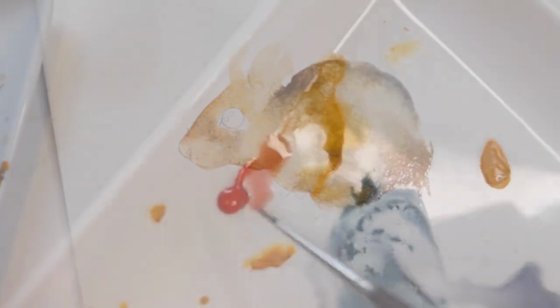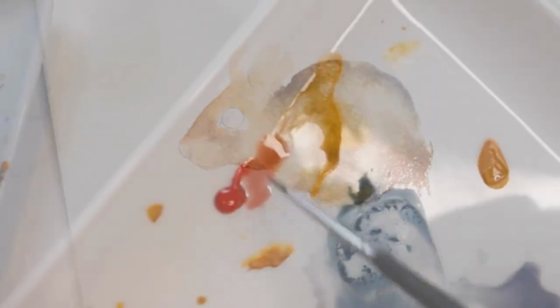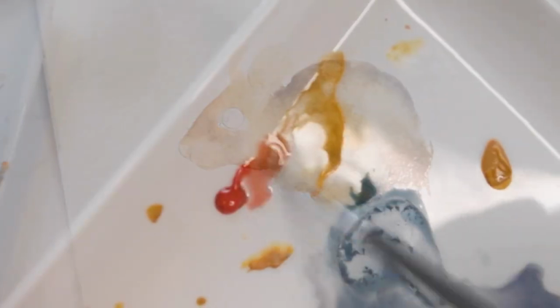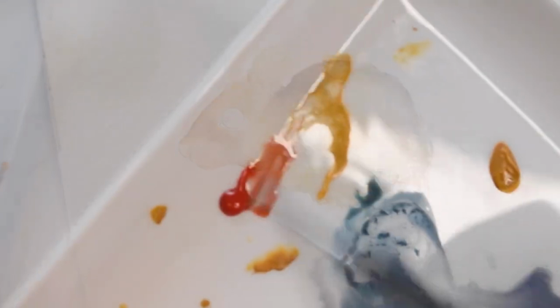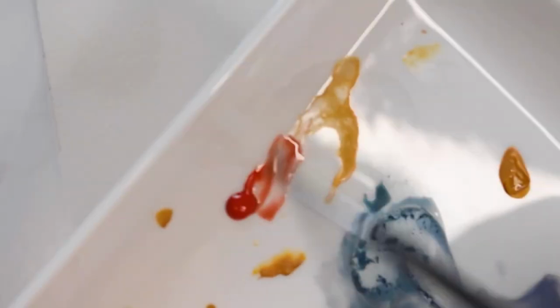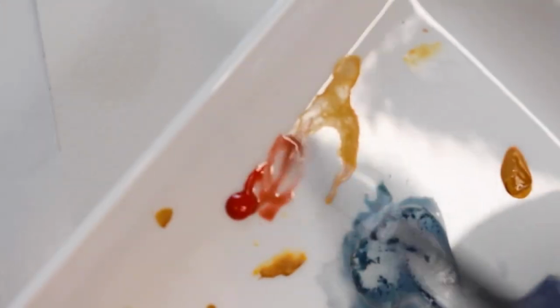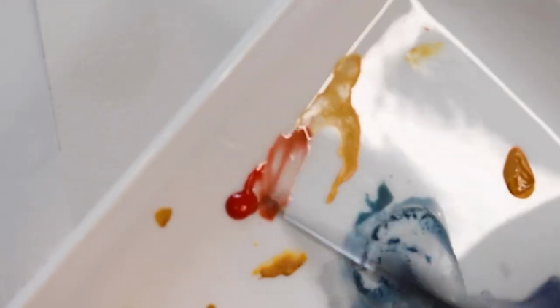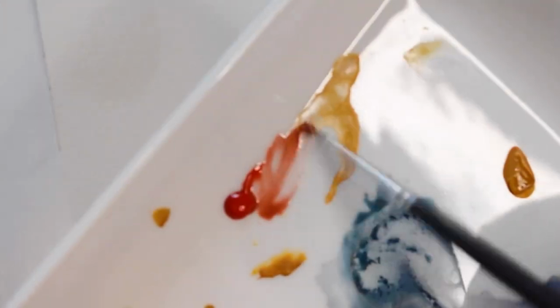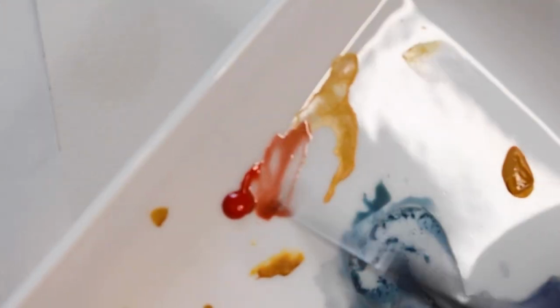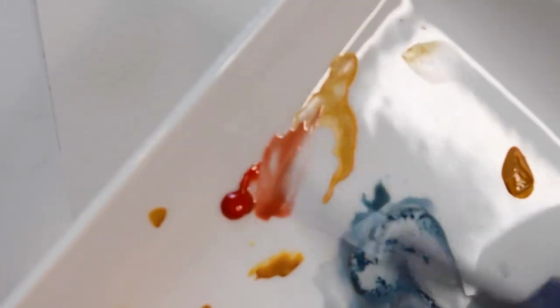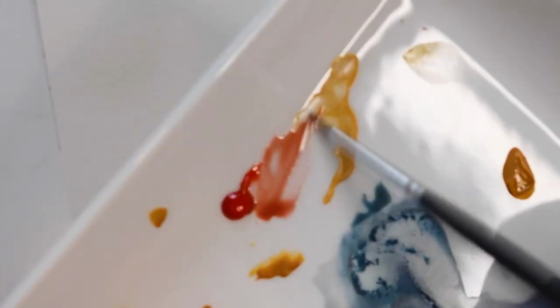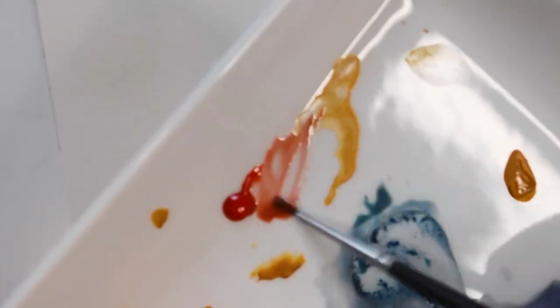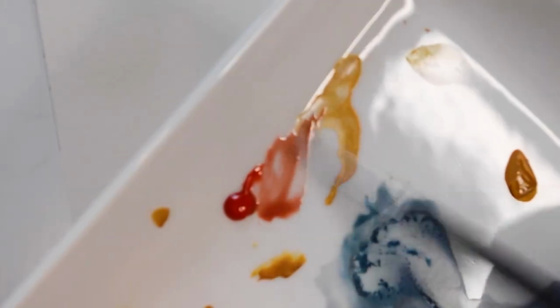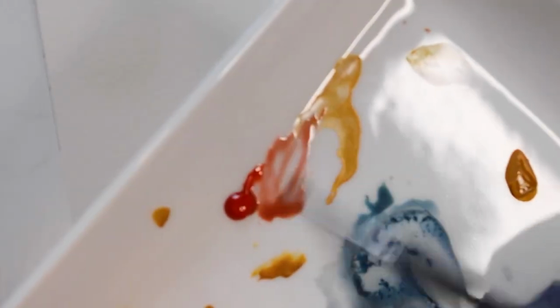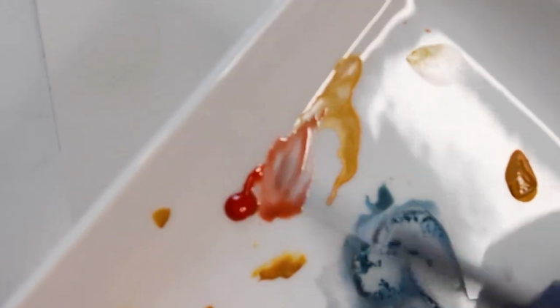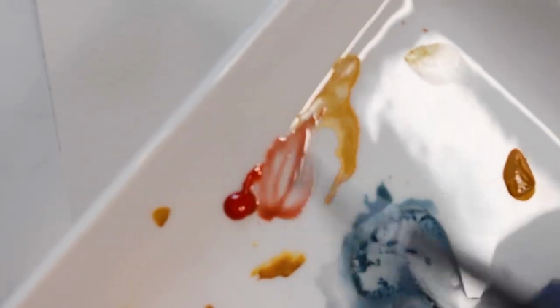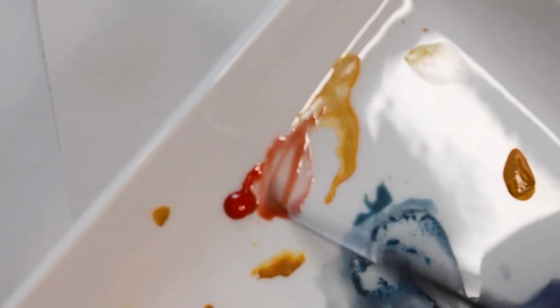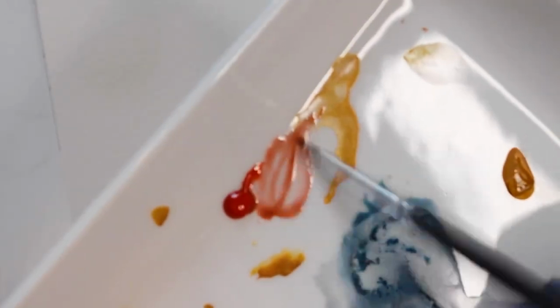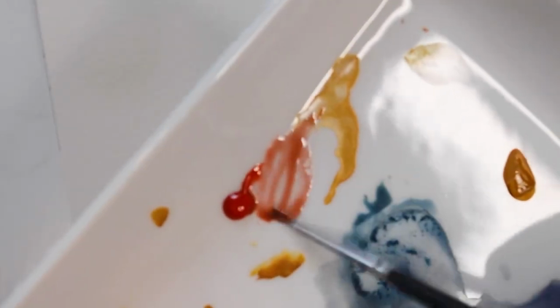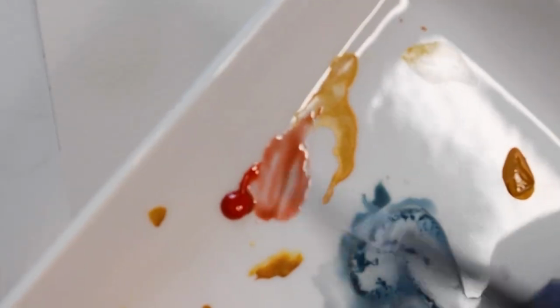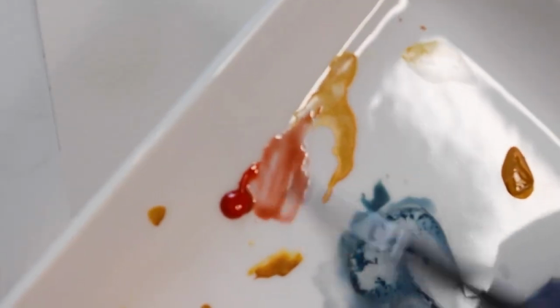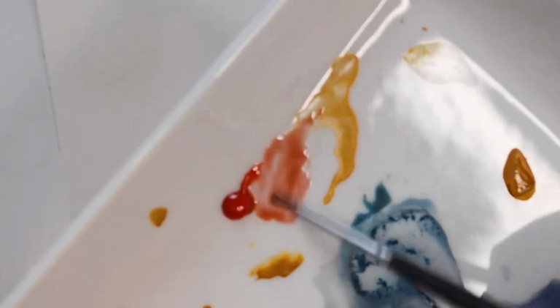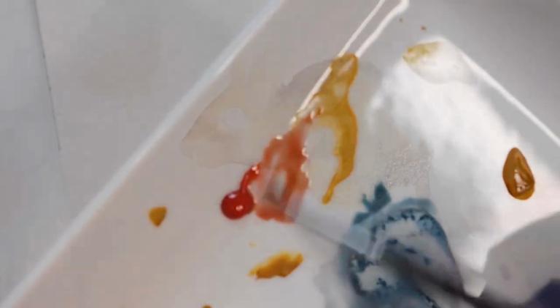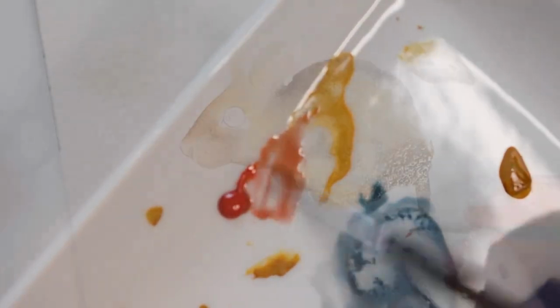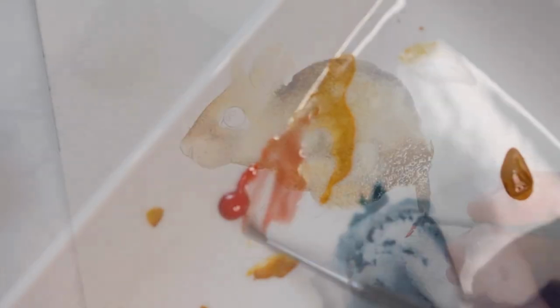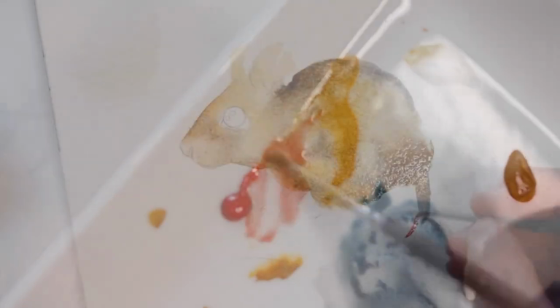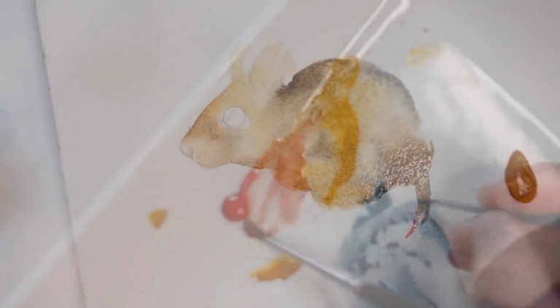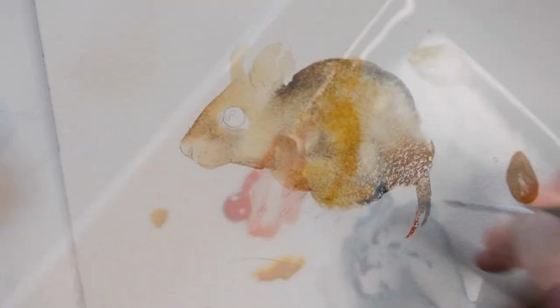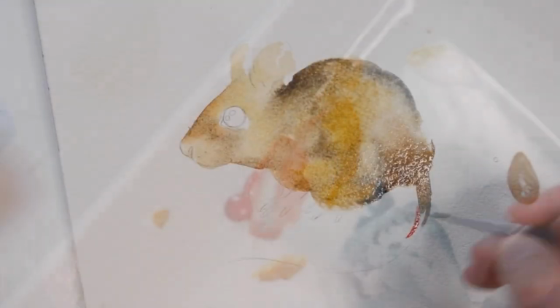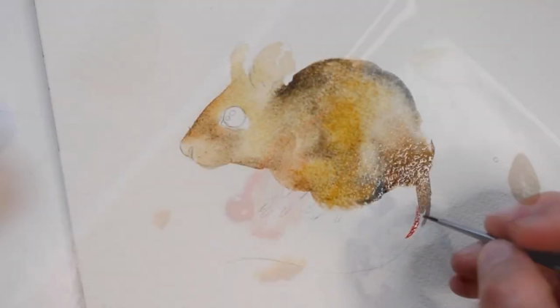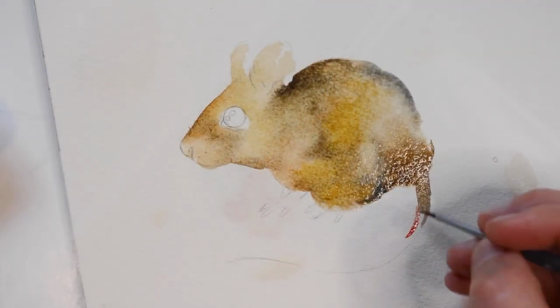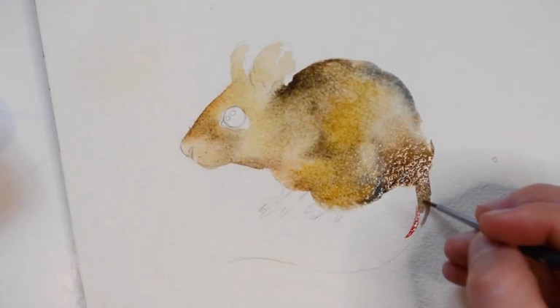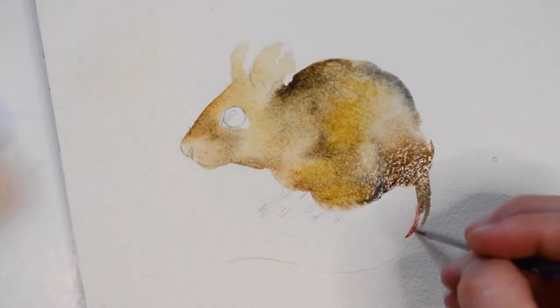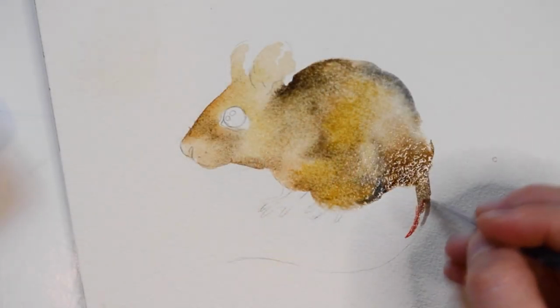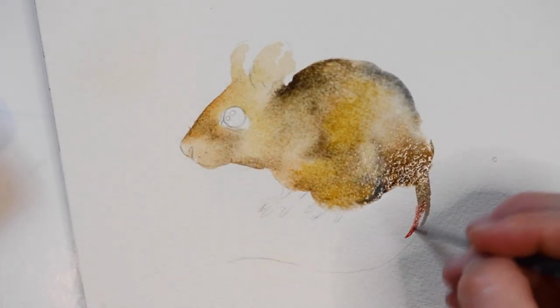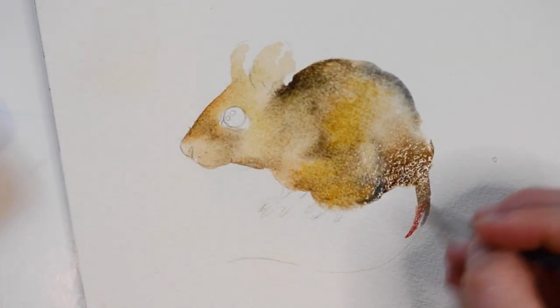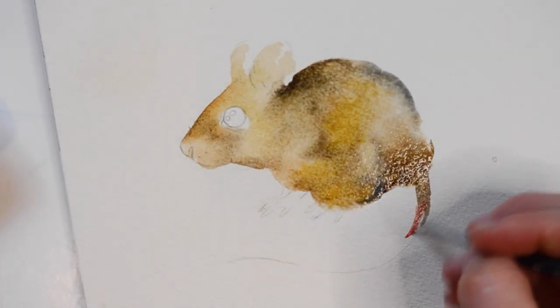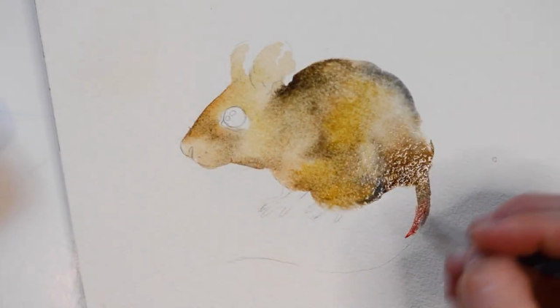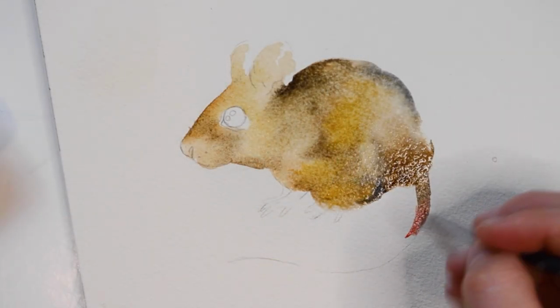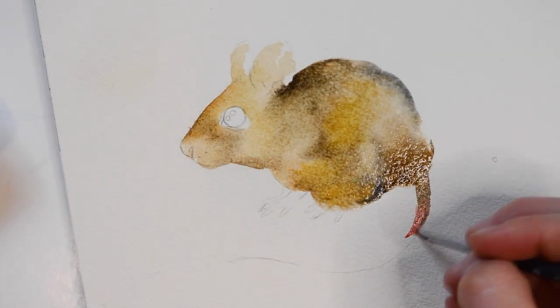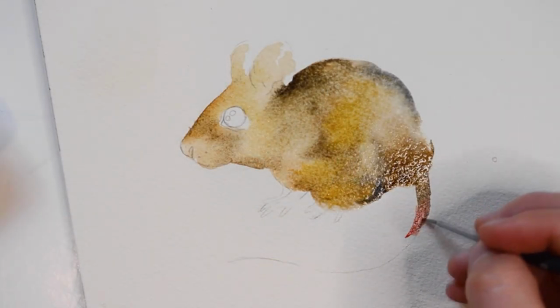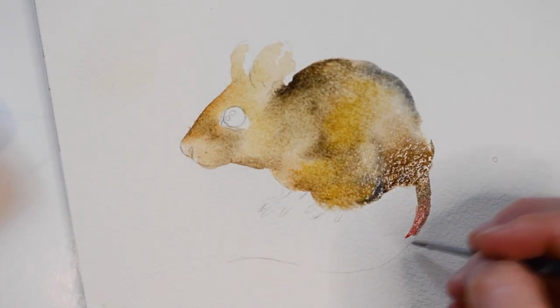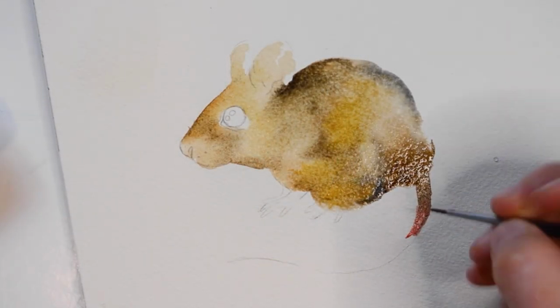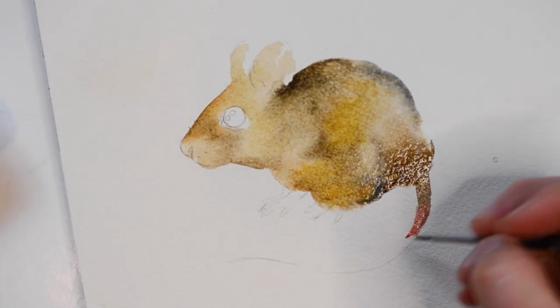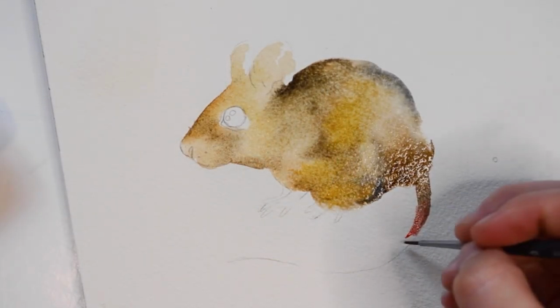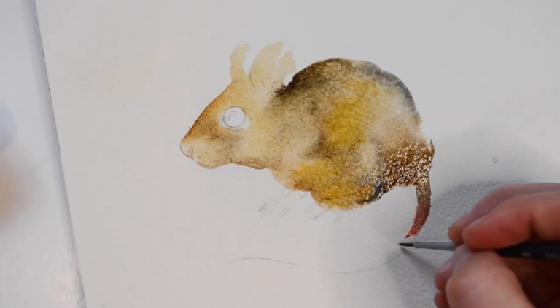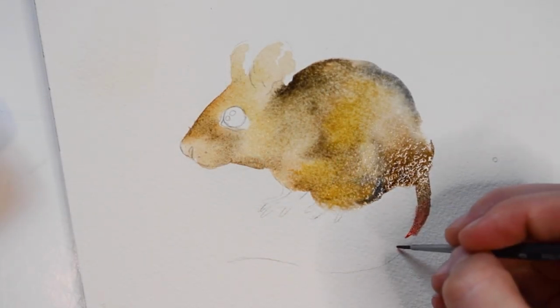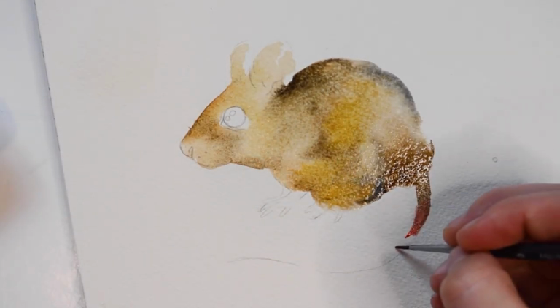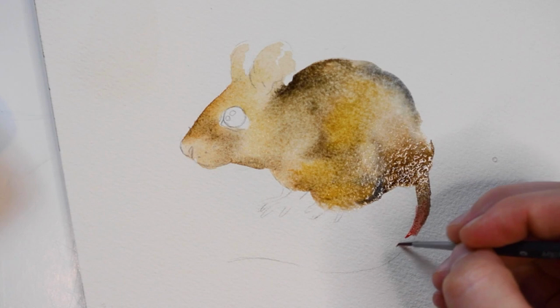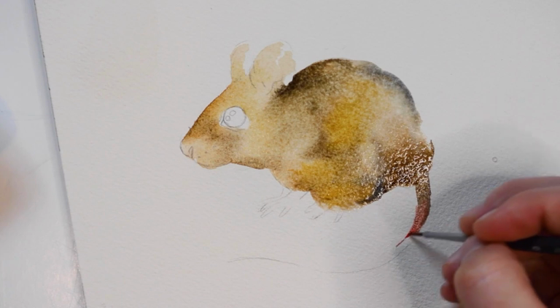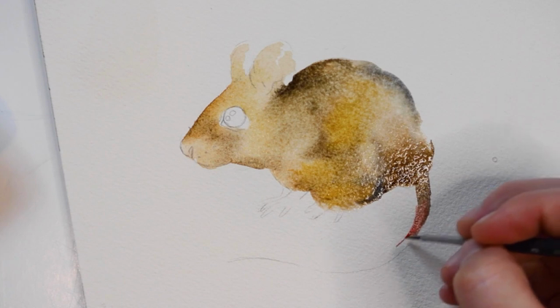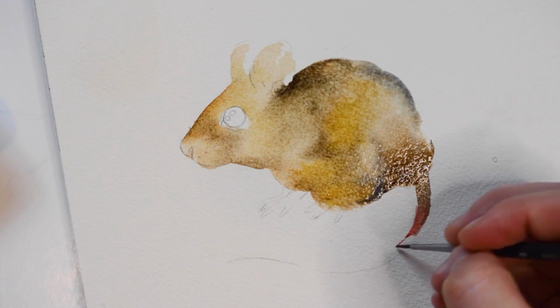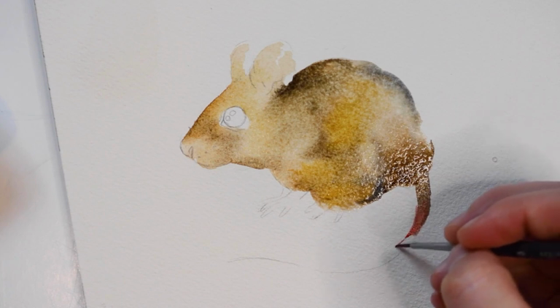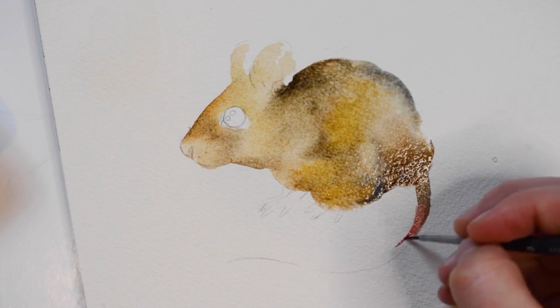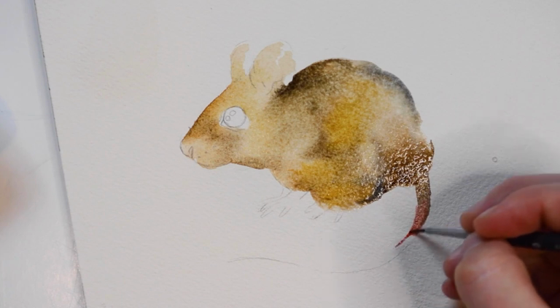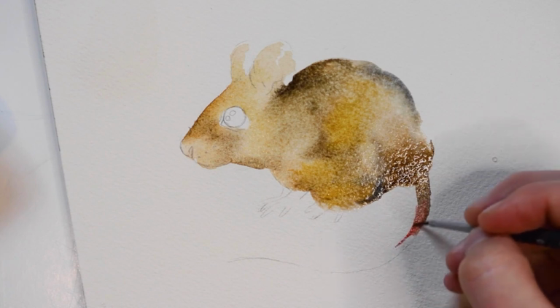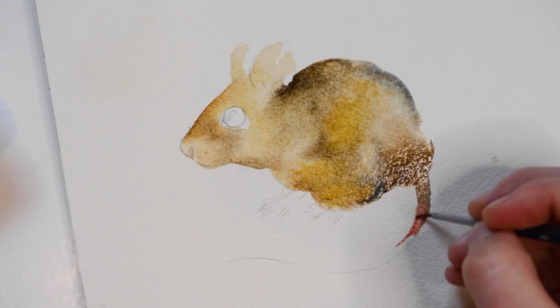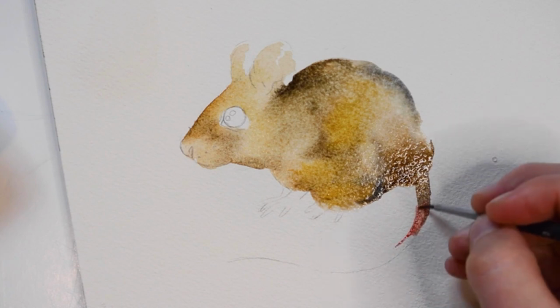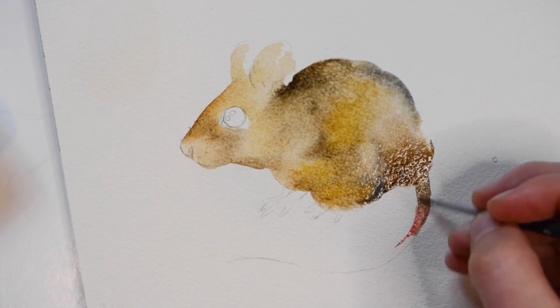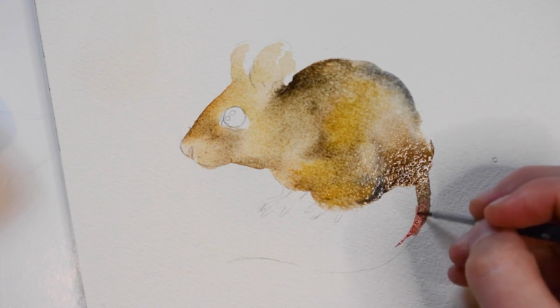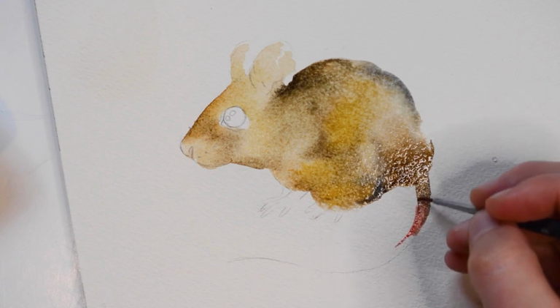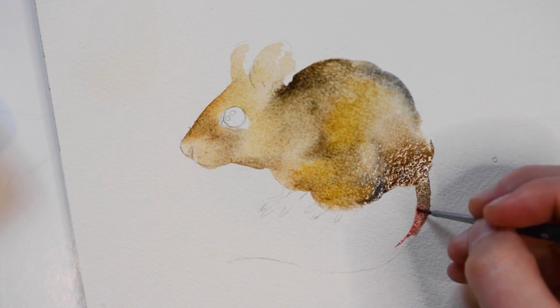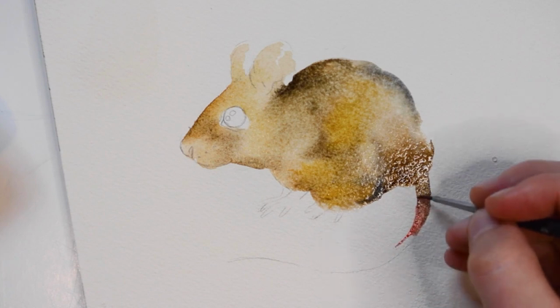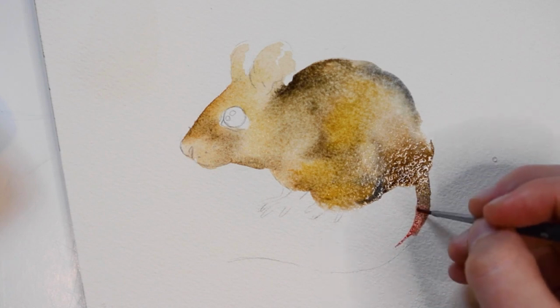For the ears, I'll be using this rose pink color by Winsor & Newton. I will also be adding it to the tail and the tip of the nose of the mouse.